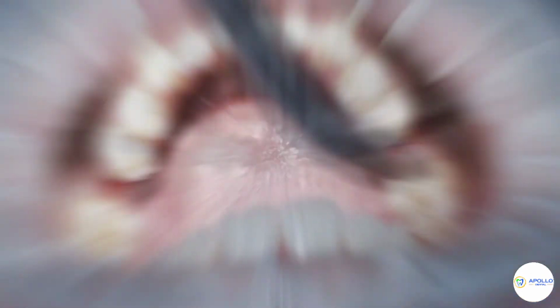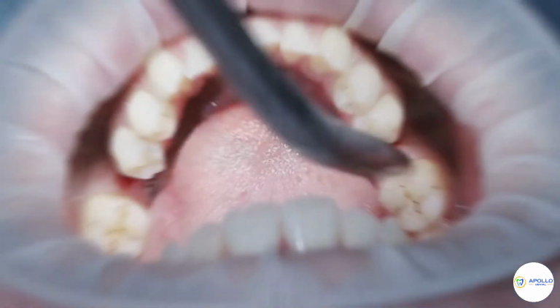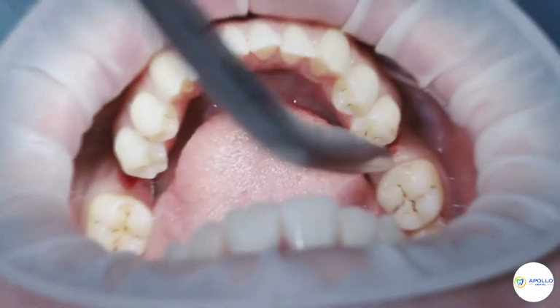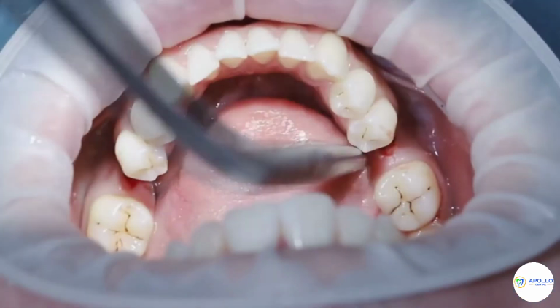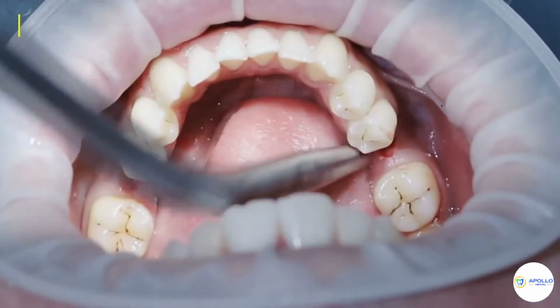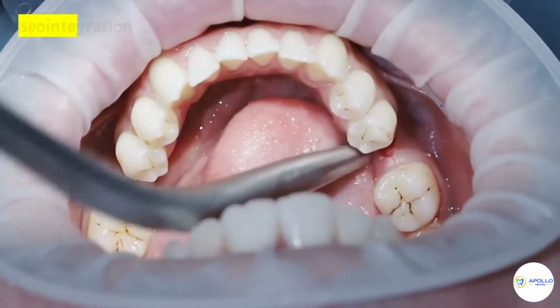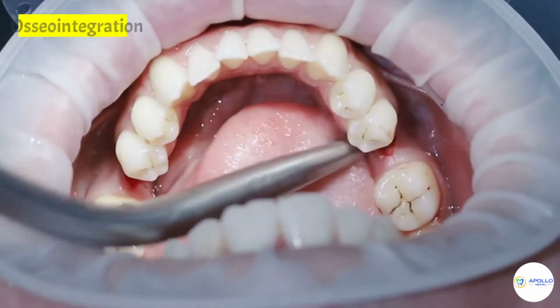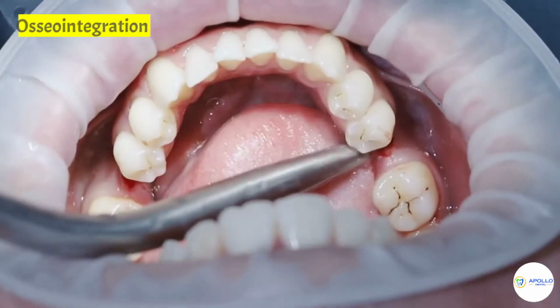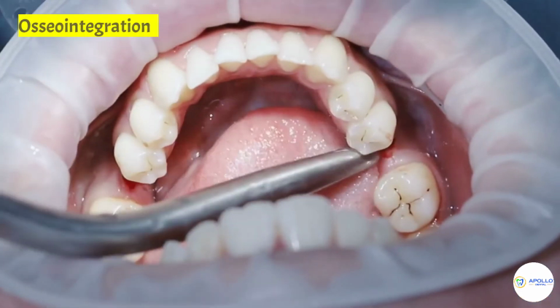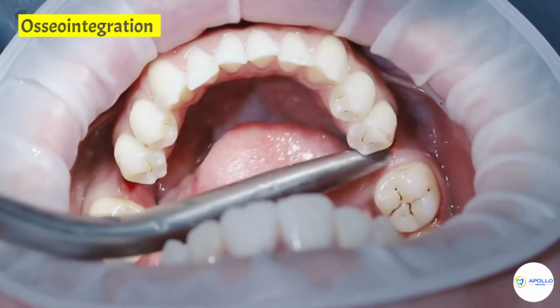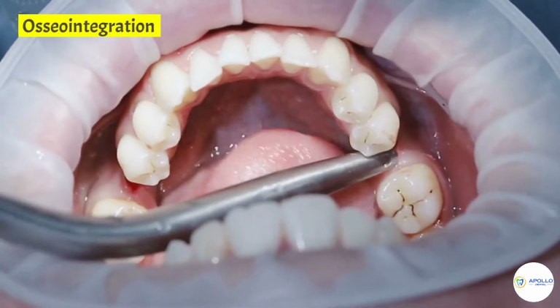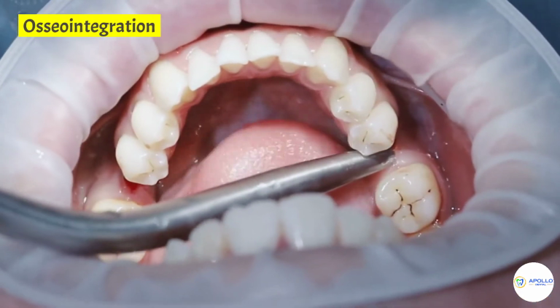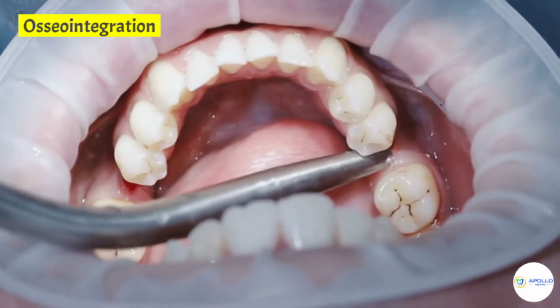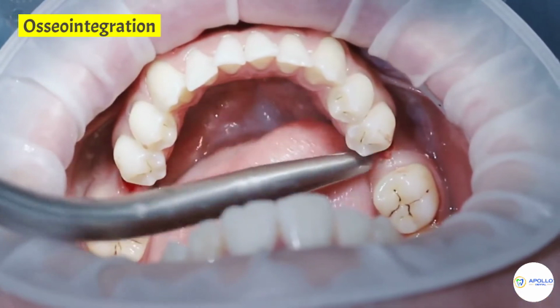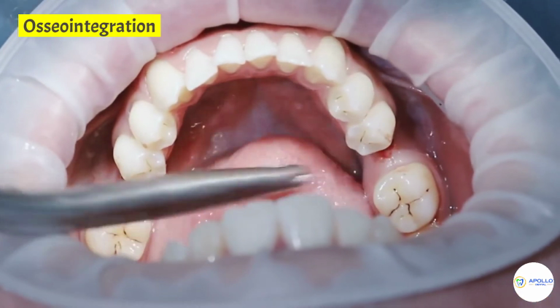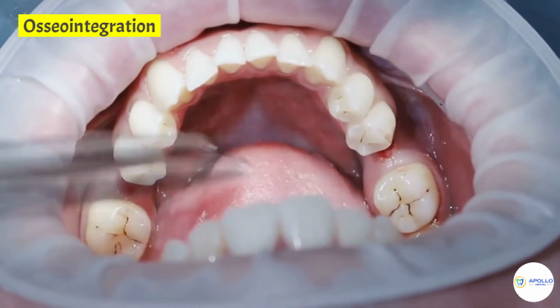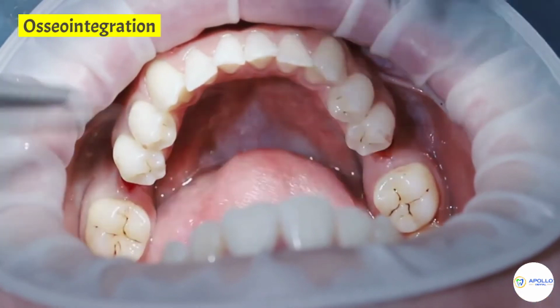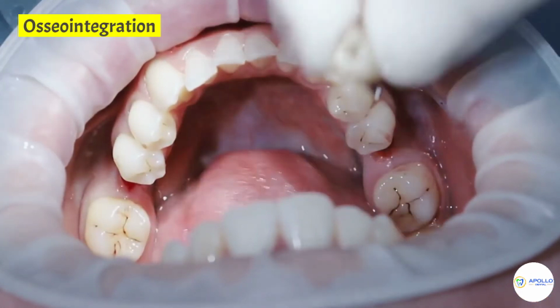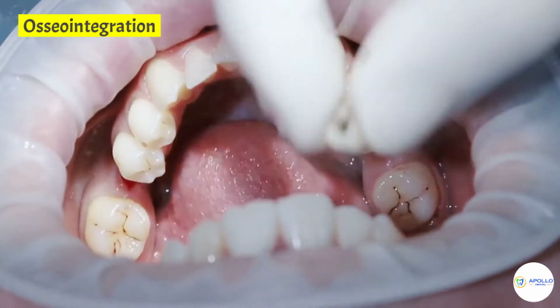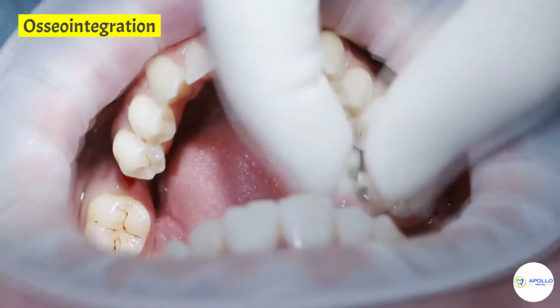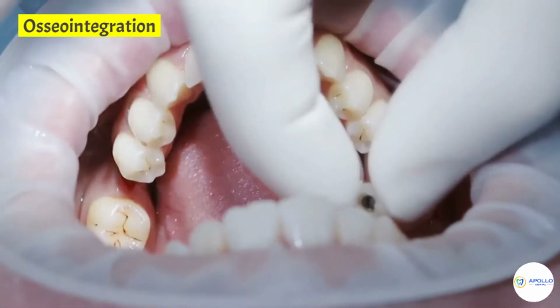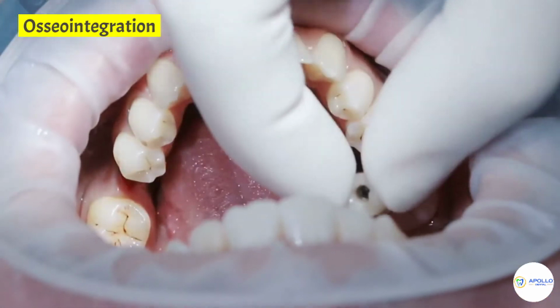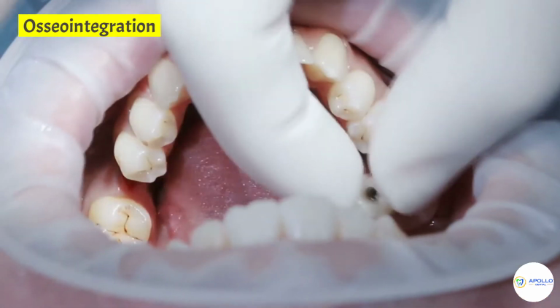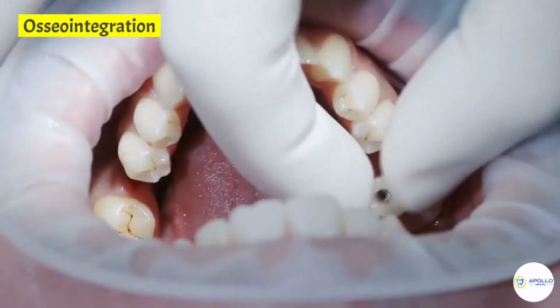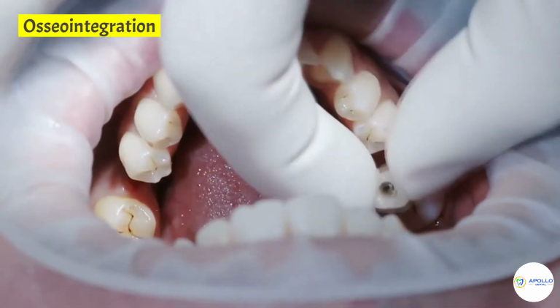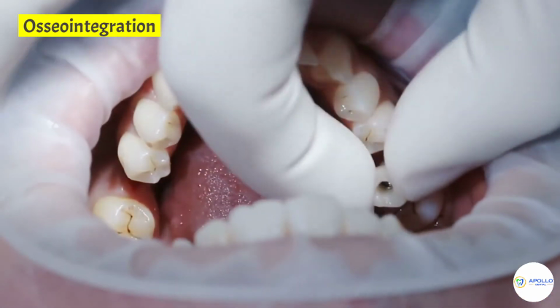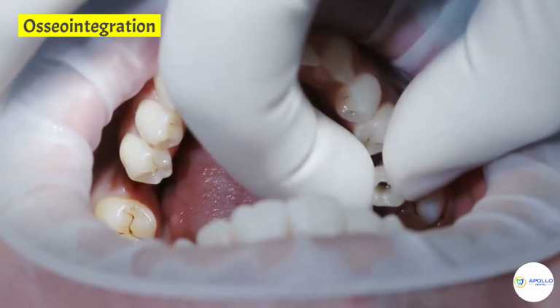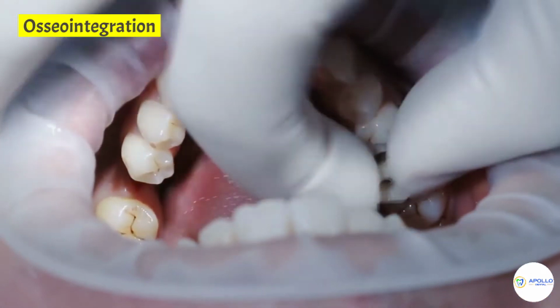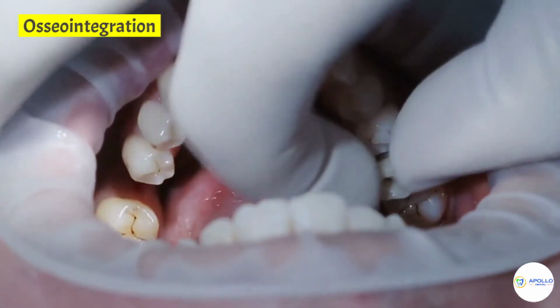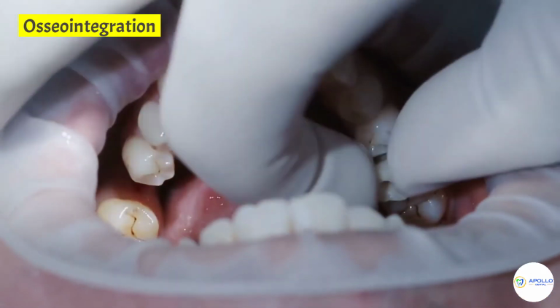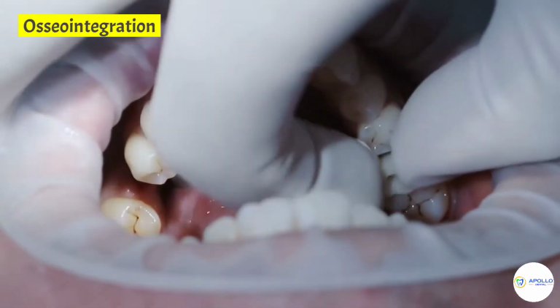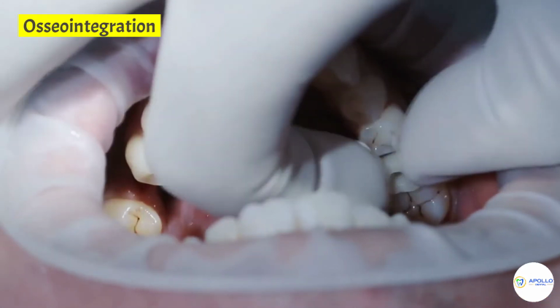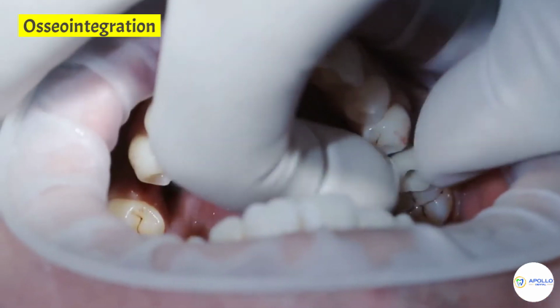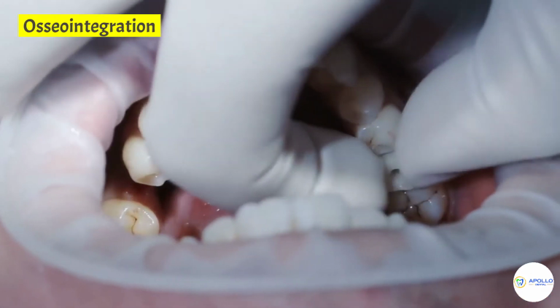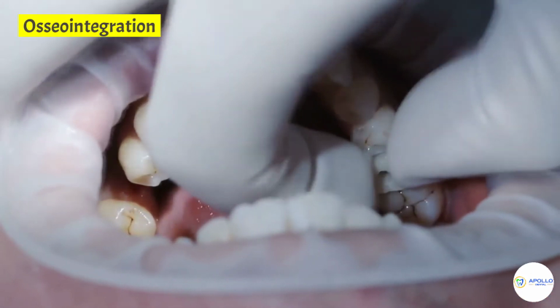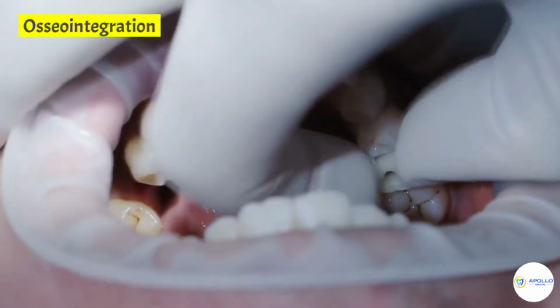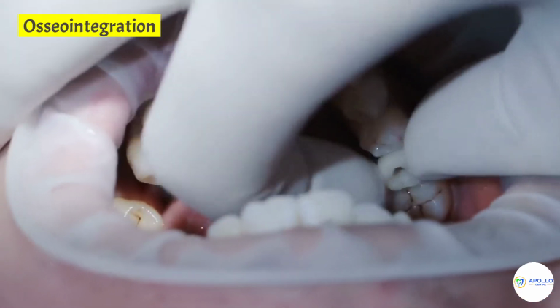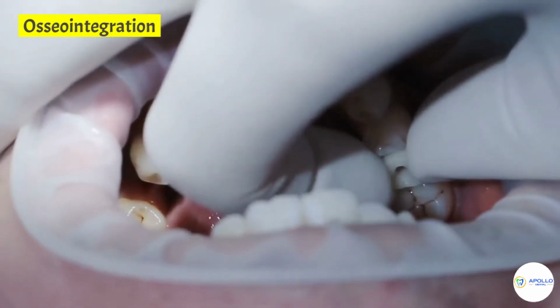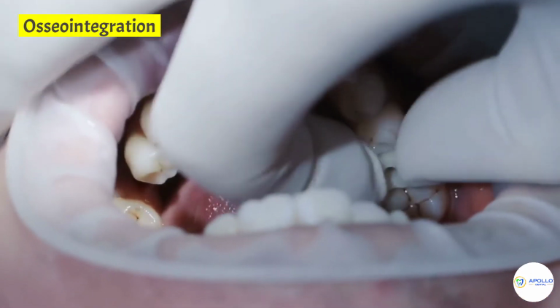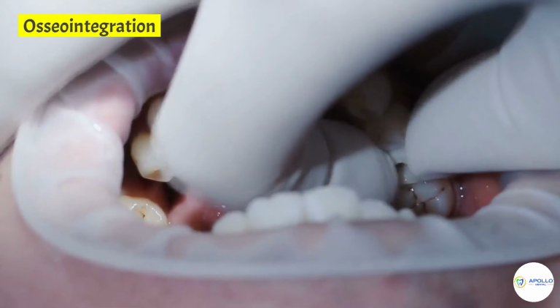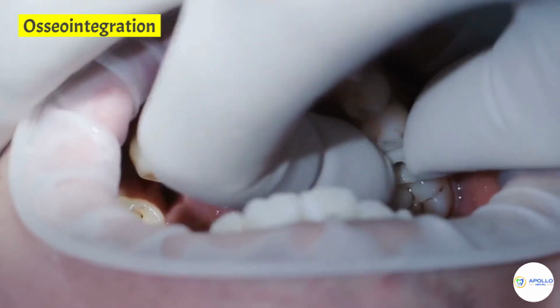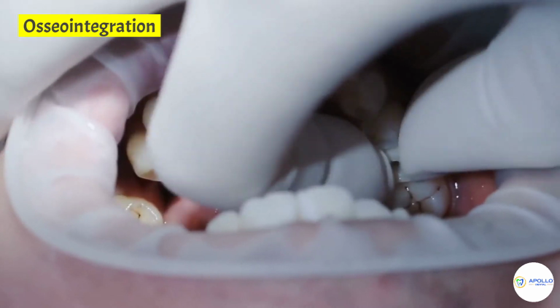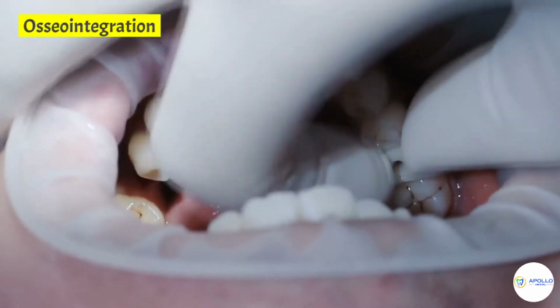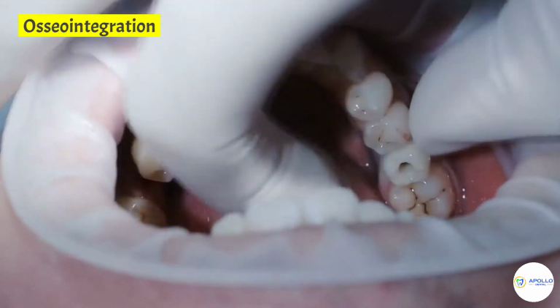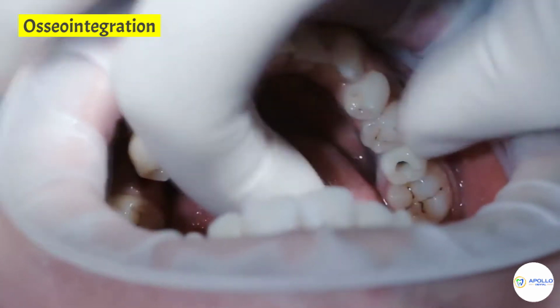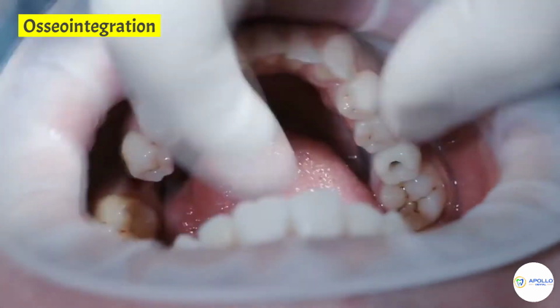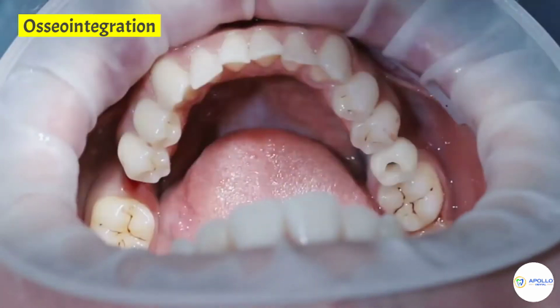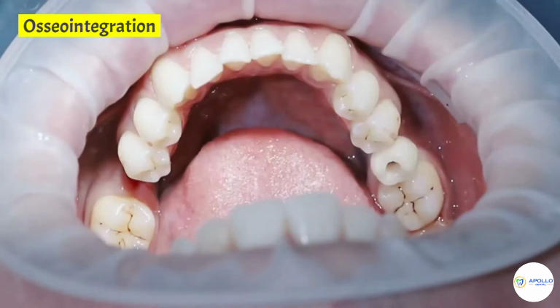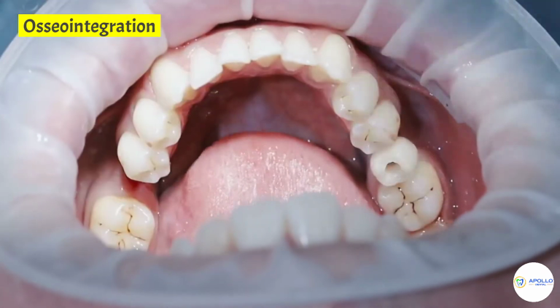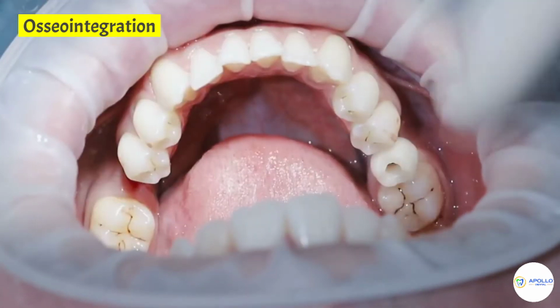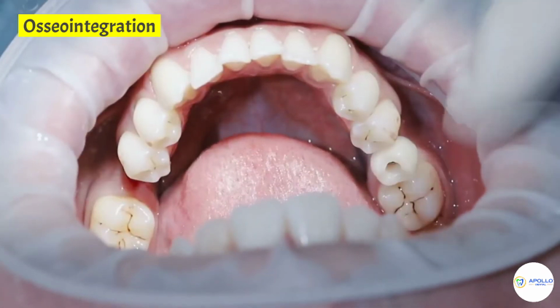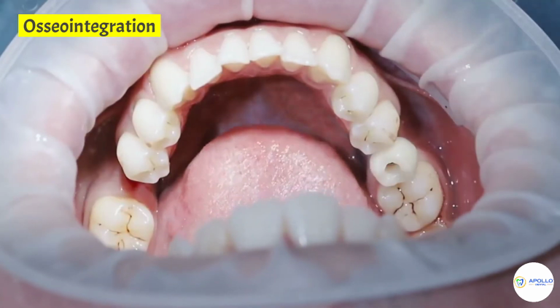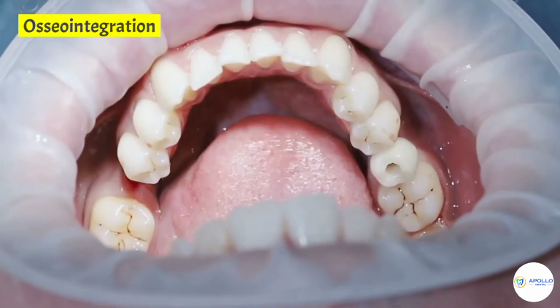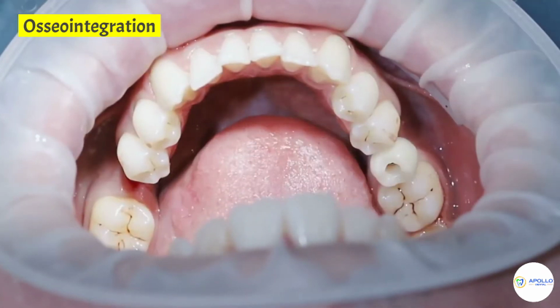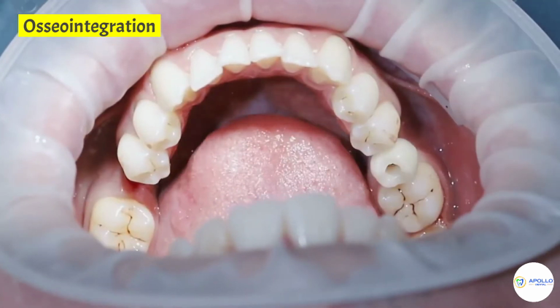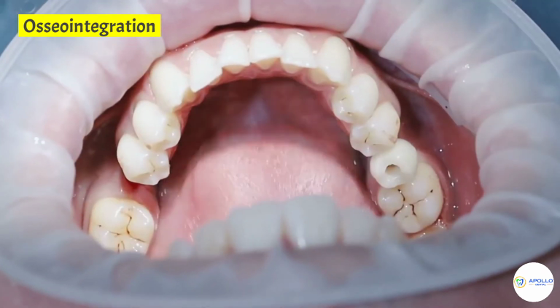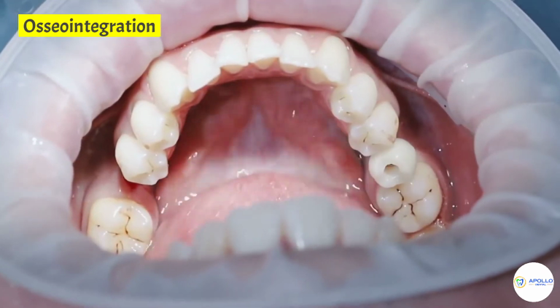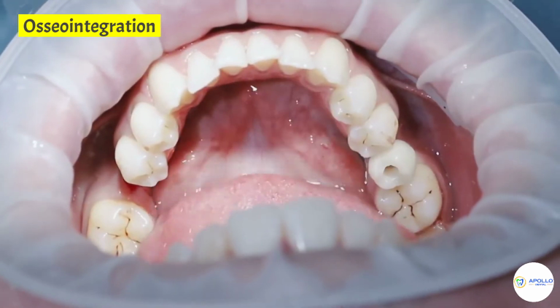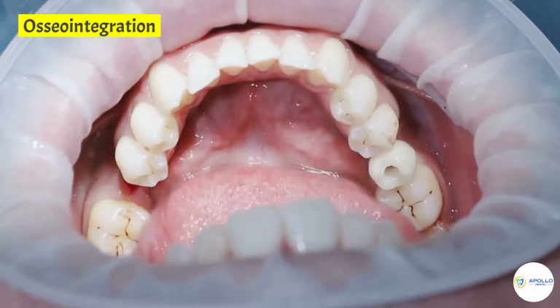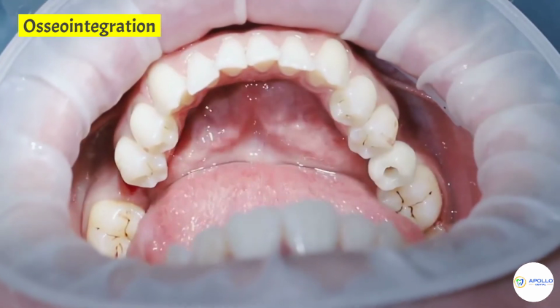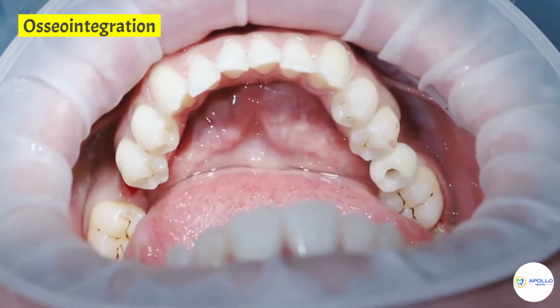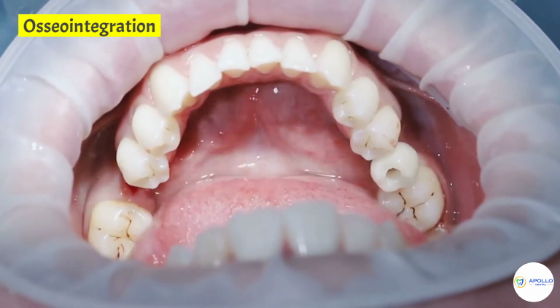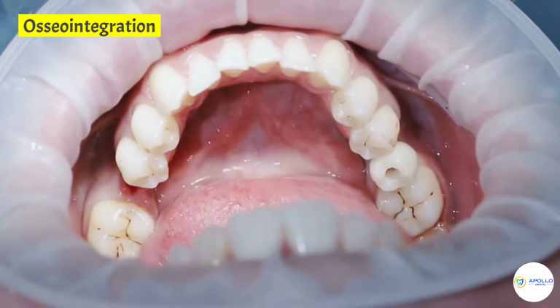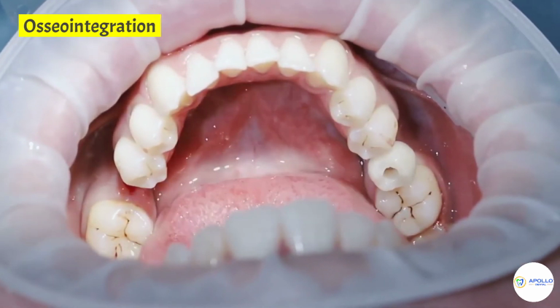If there is not enough bone to hold the implant, the dentist will first perform a bone graft. The bone heals in a process called osseointegration.